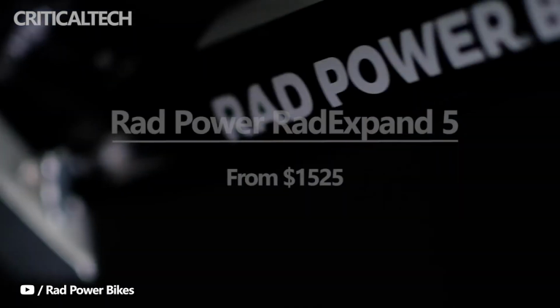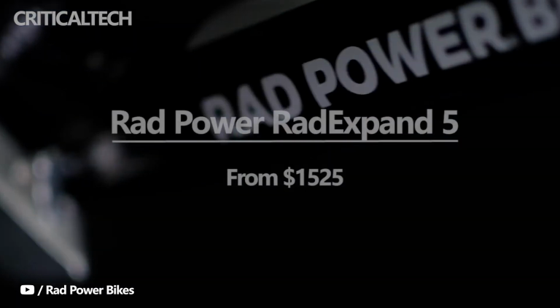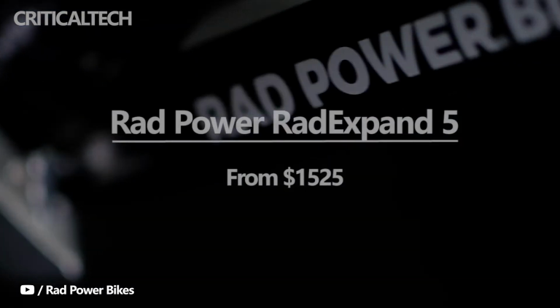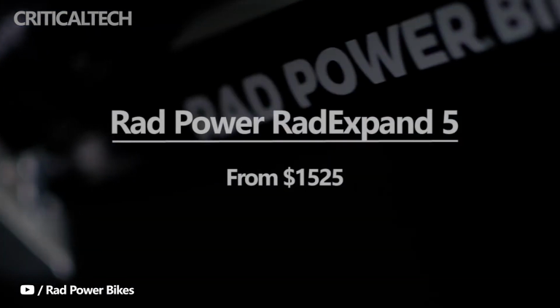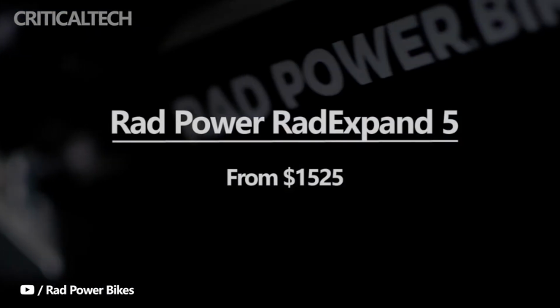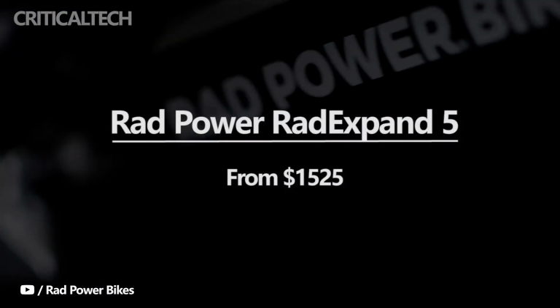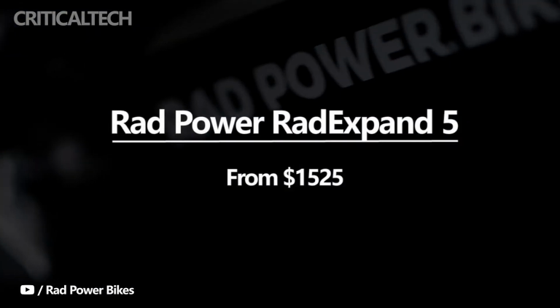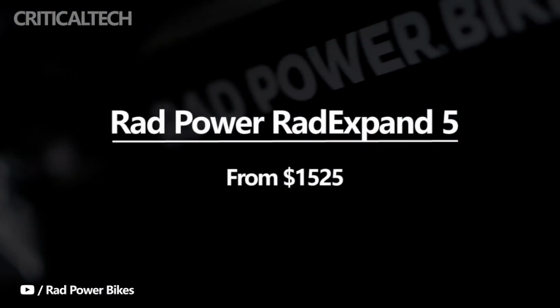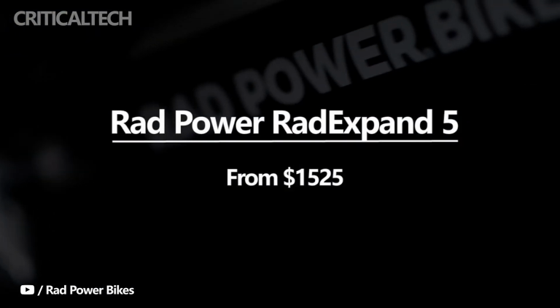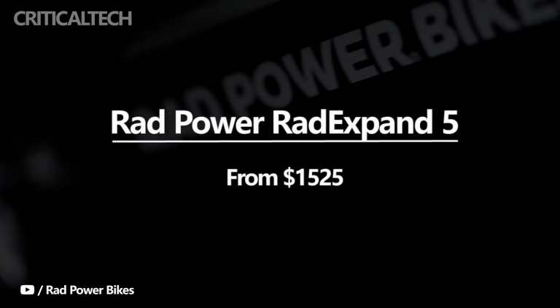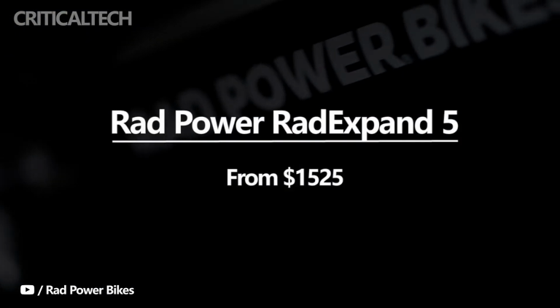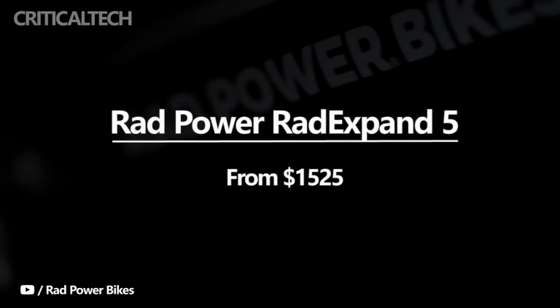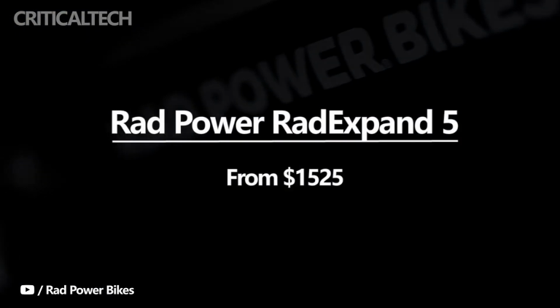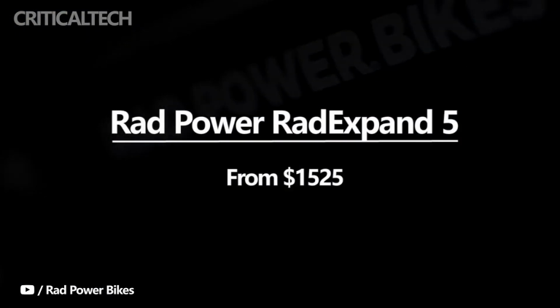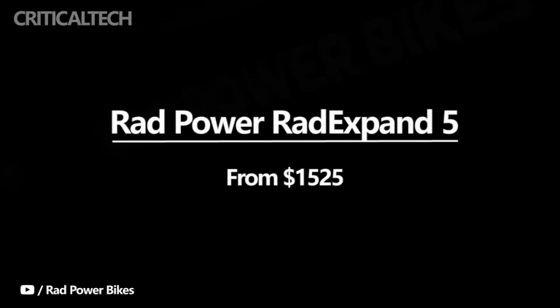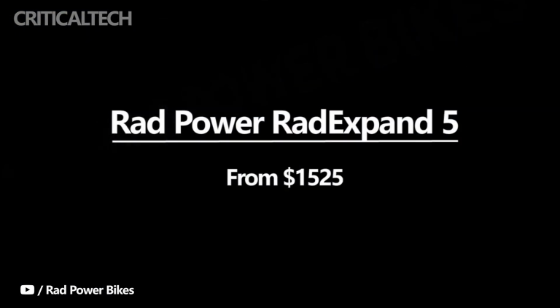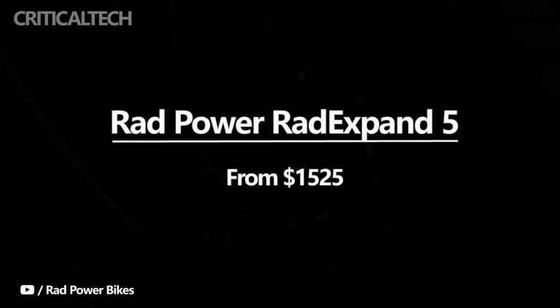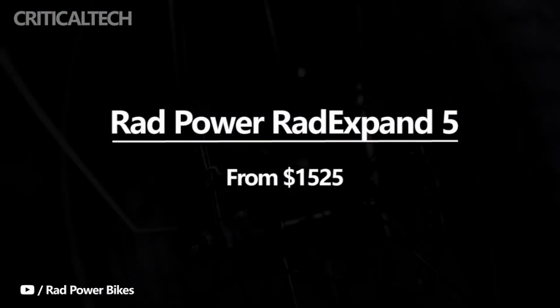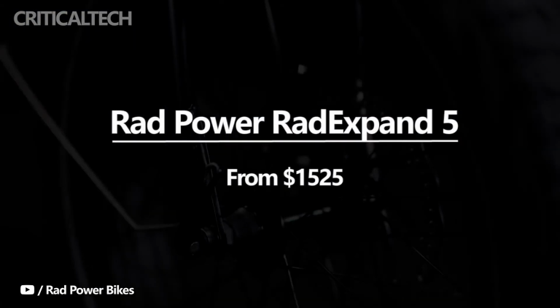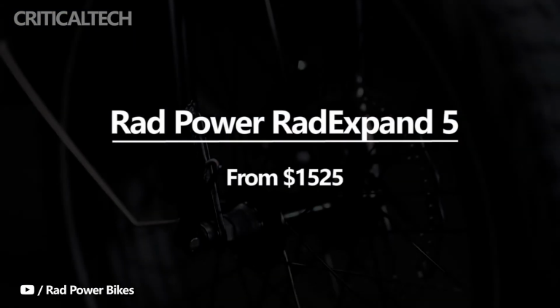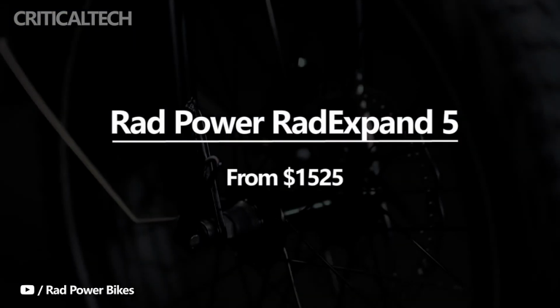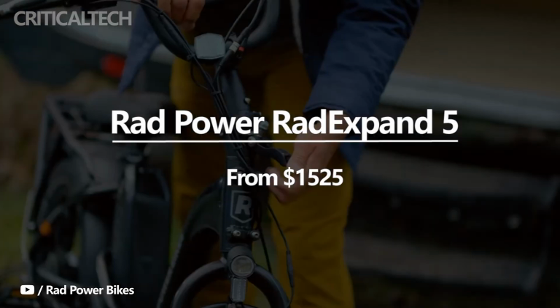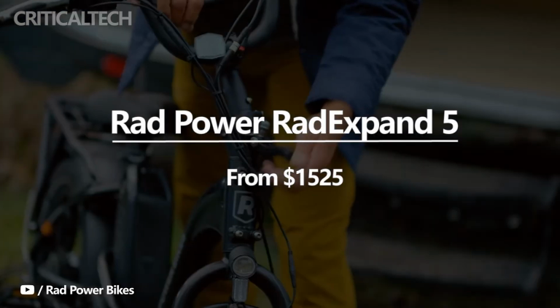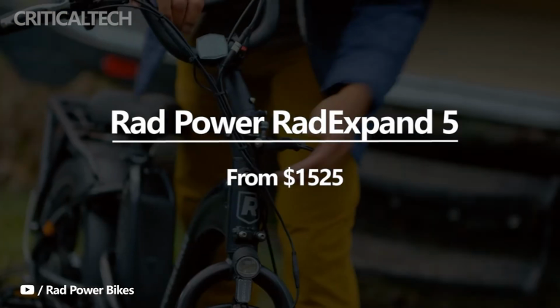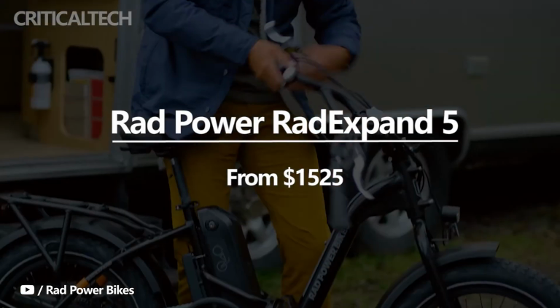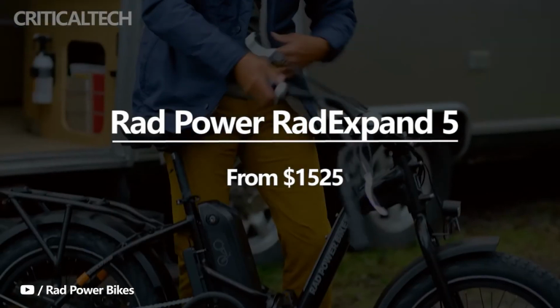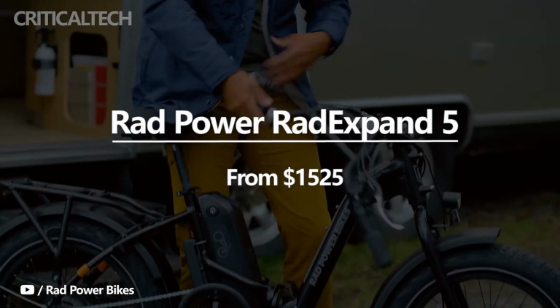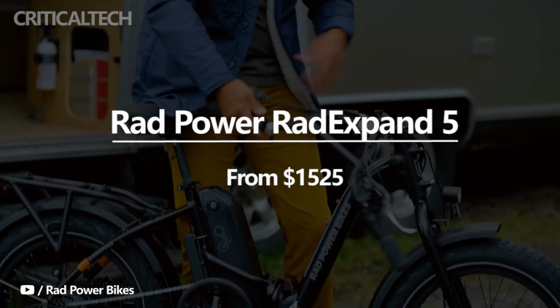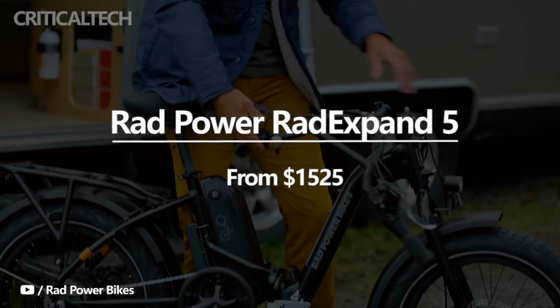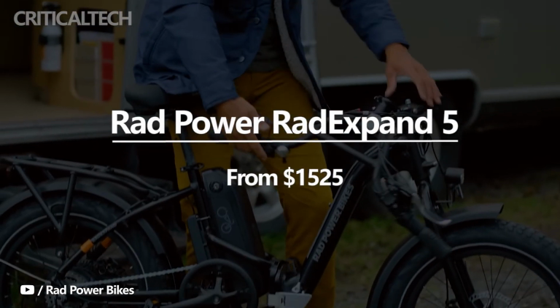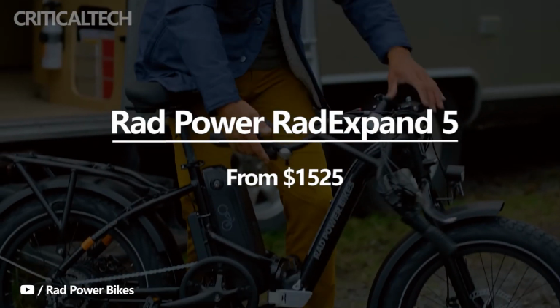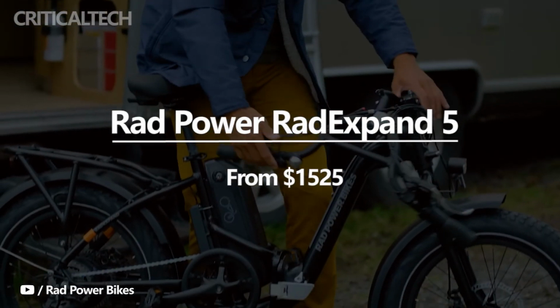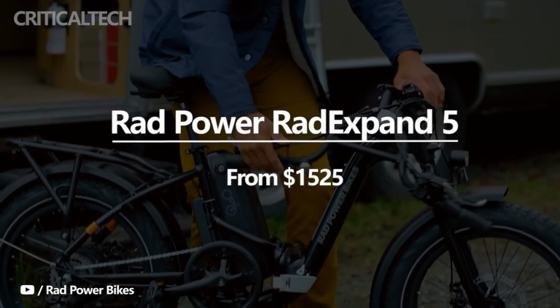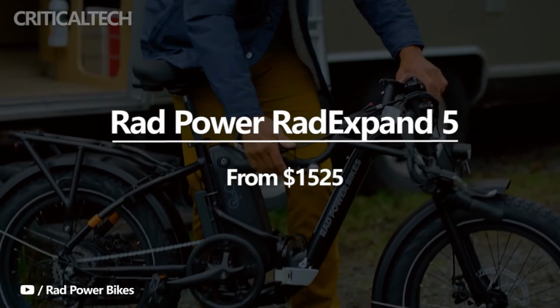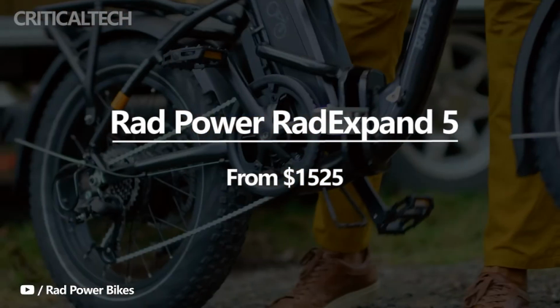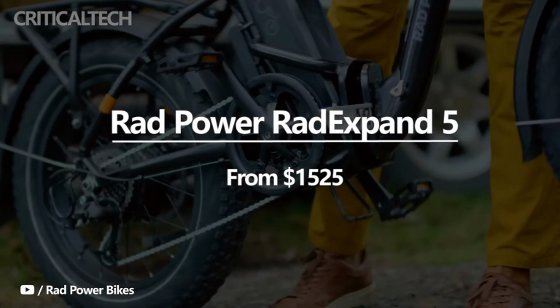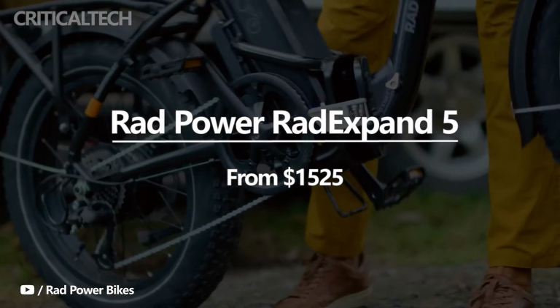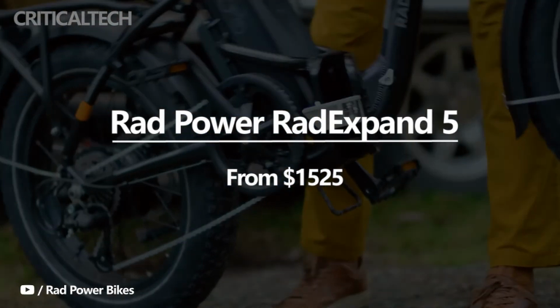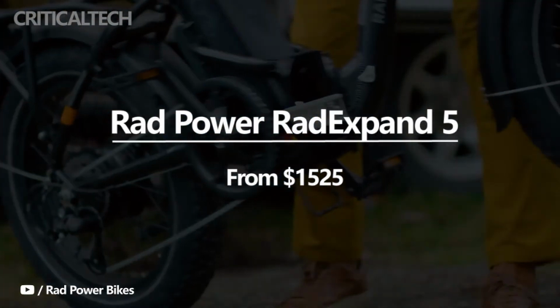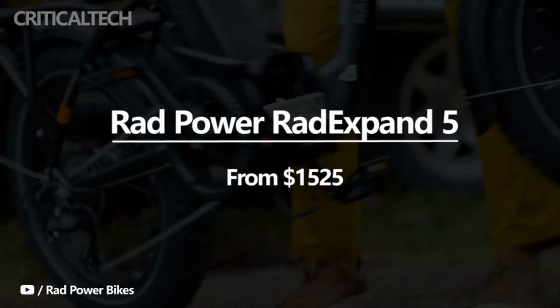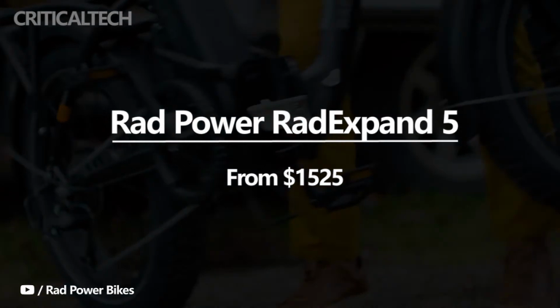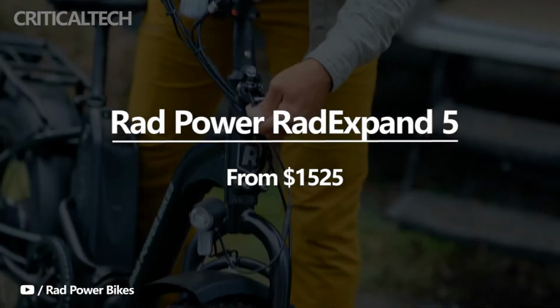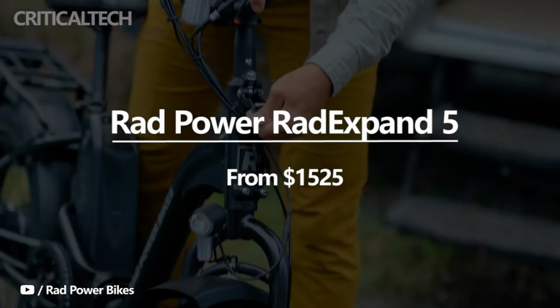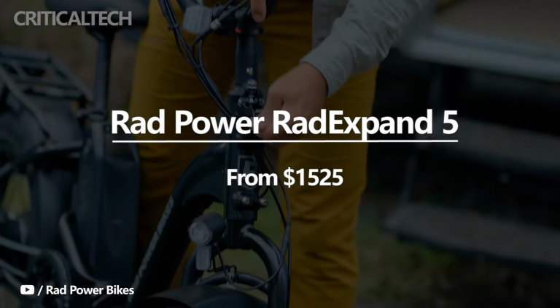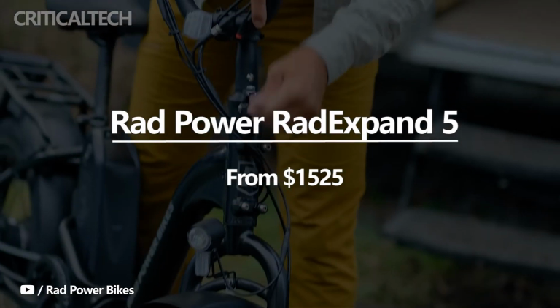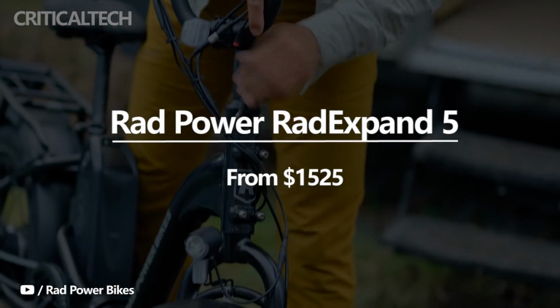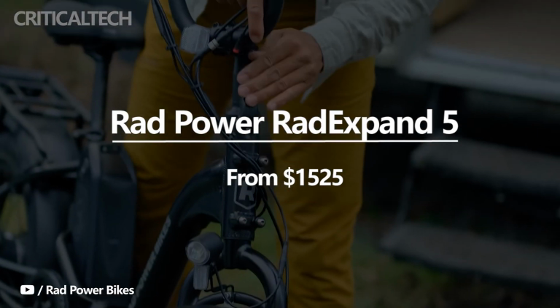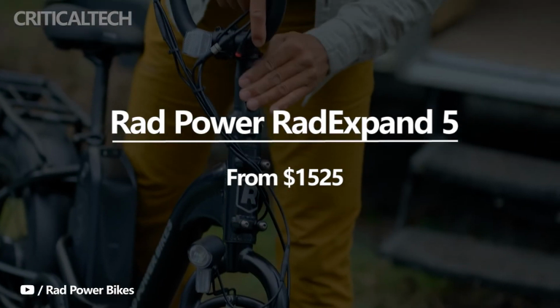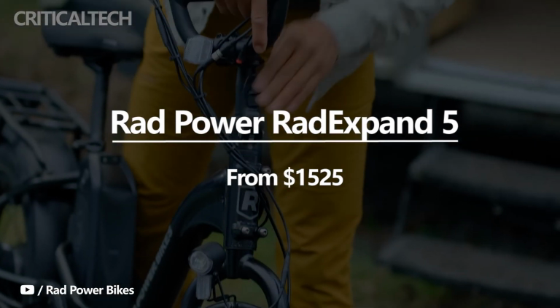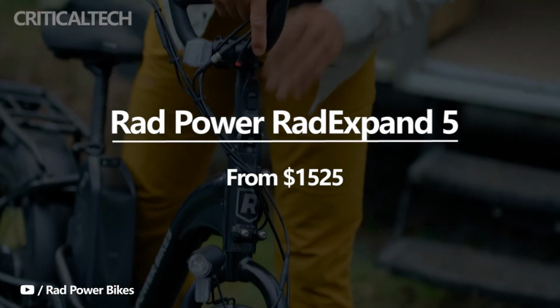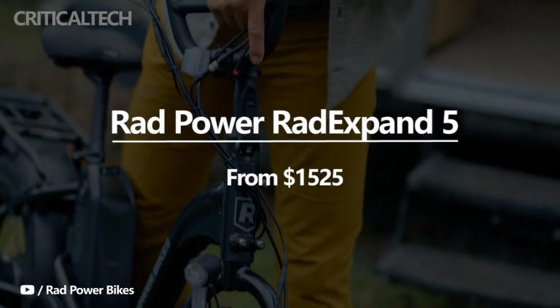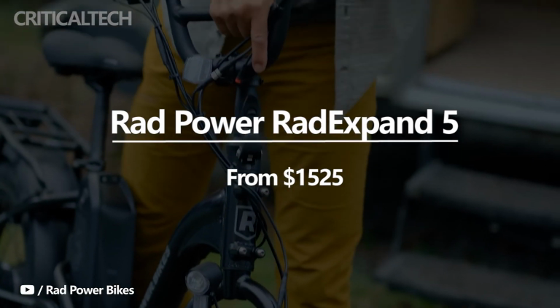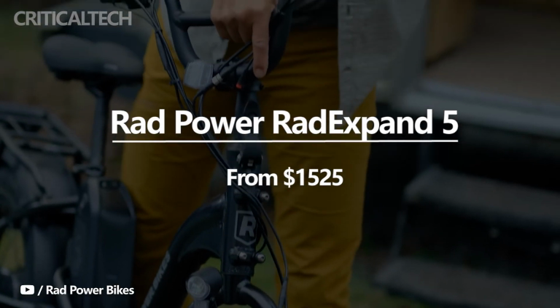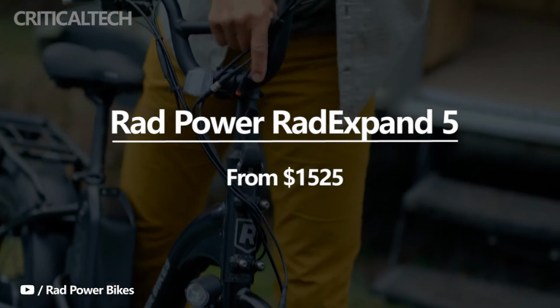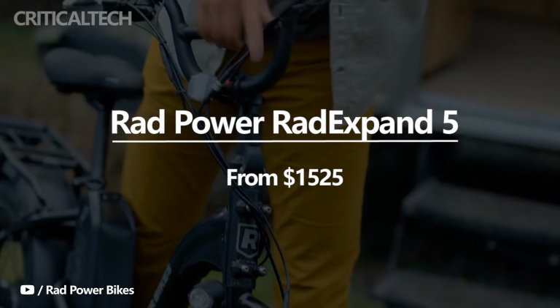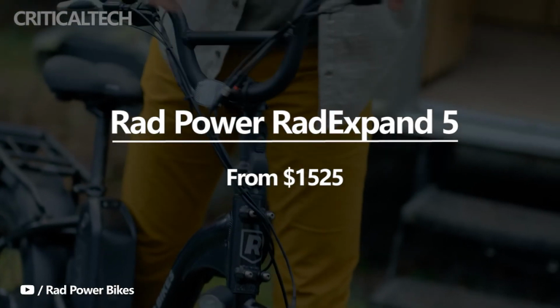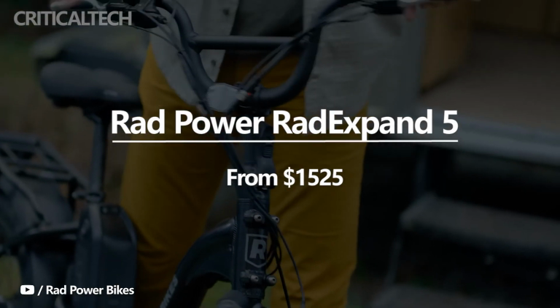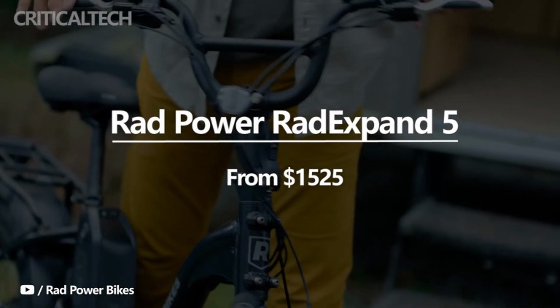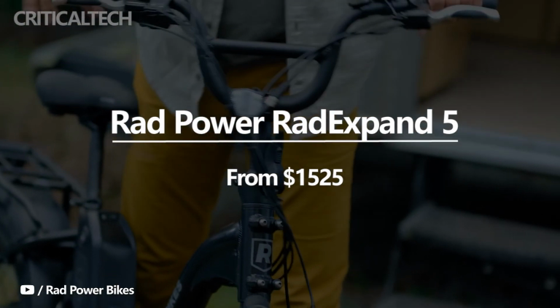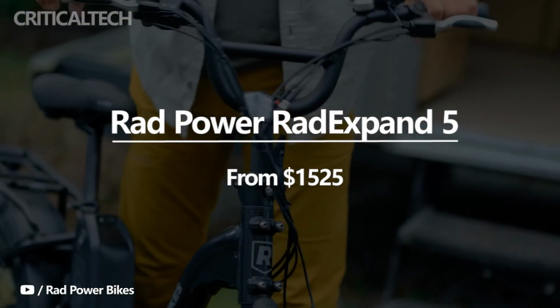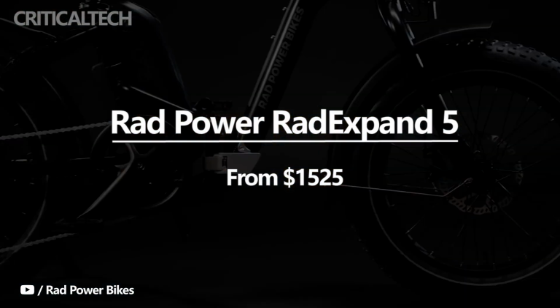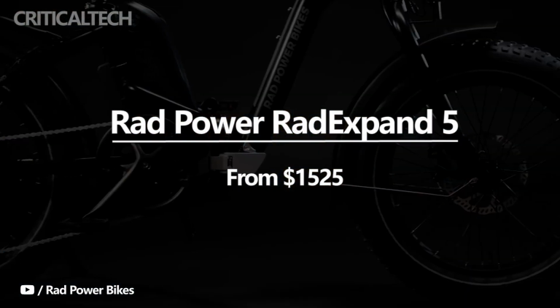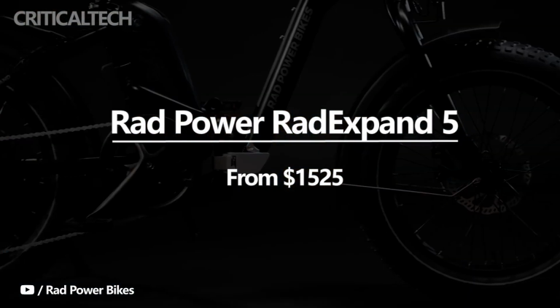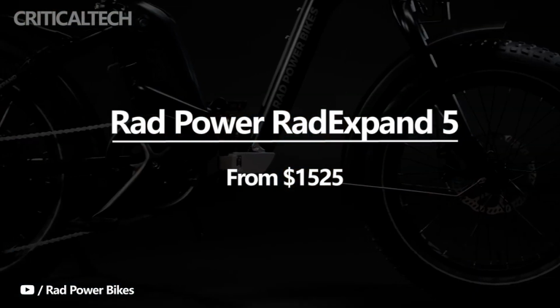The RadExpand 5 folding e-bike retails at $1,525, and will be a great buy for daily urban commutes.